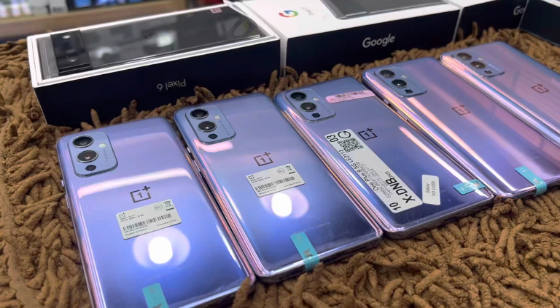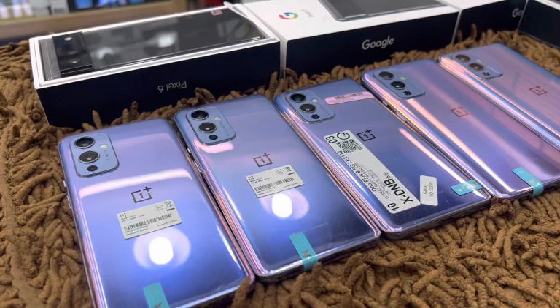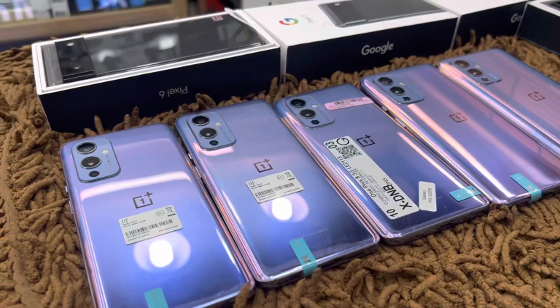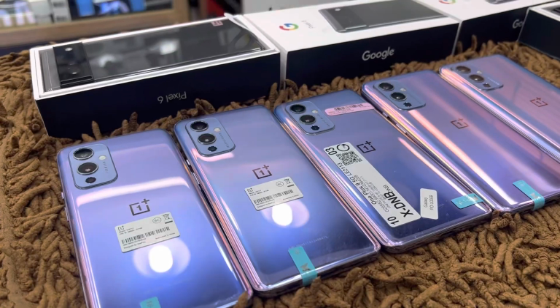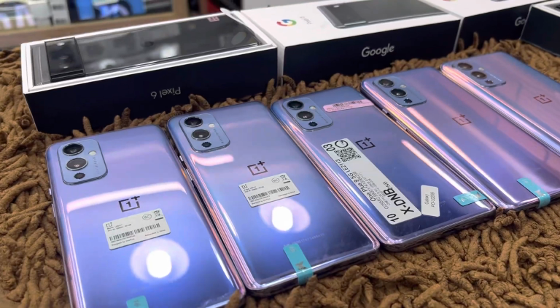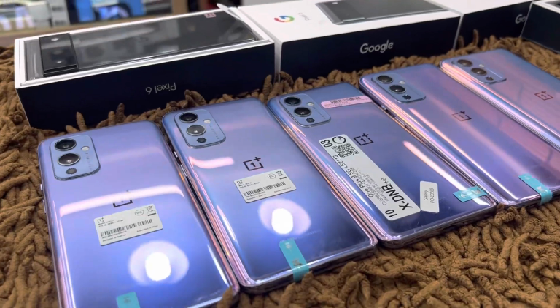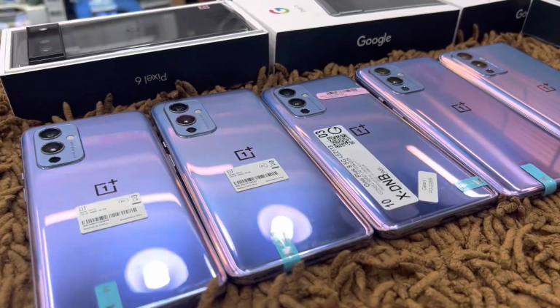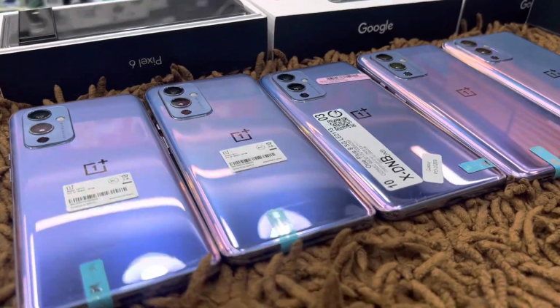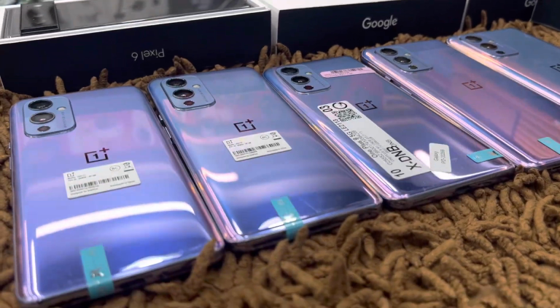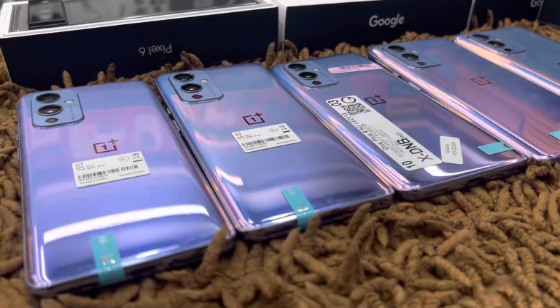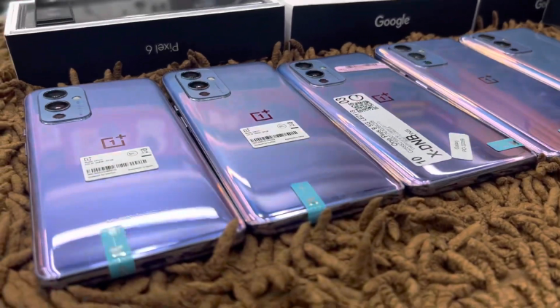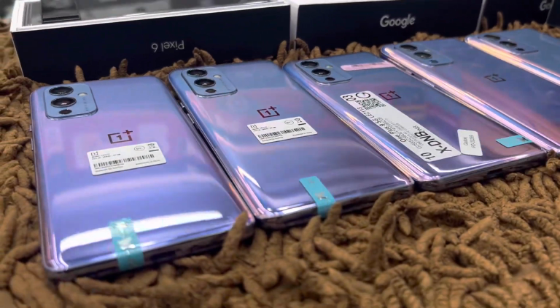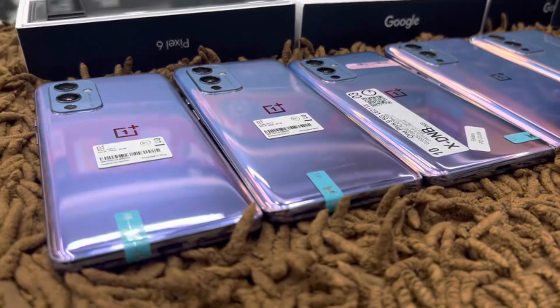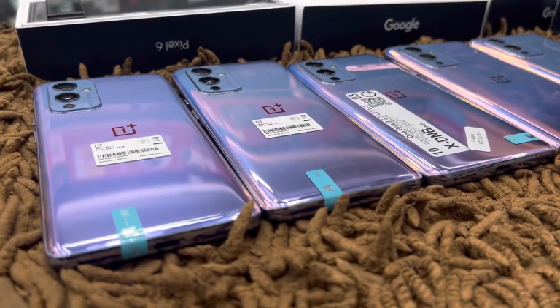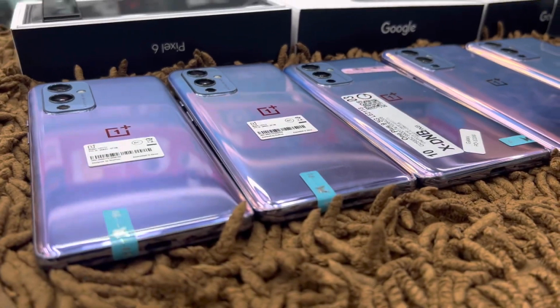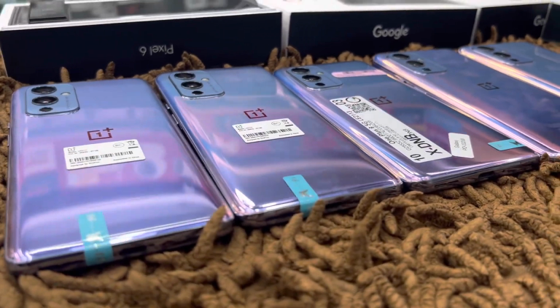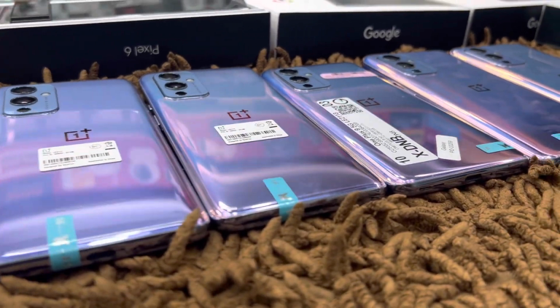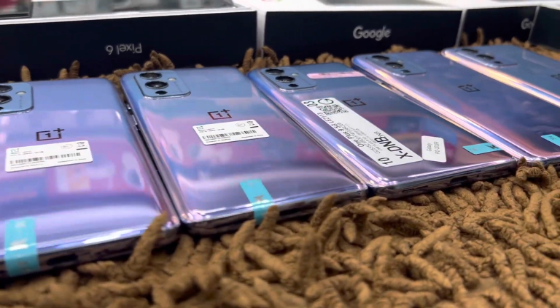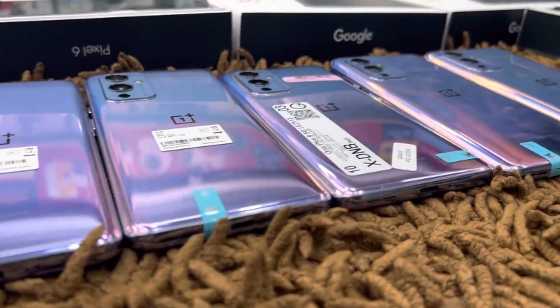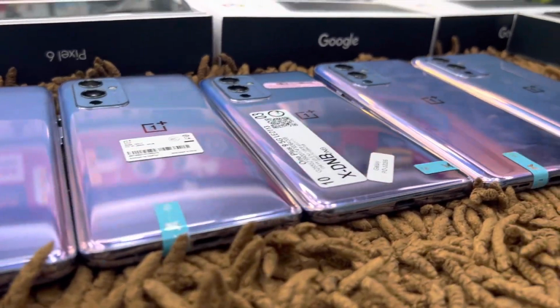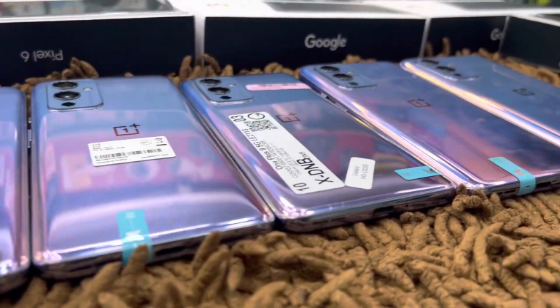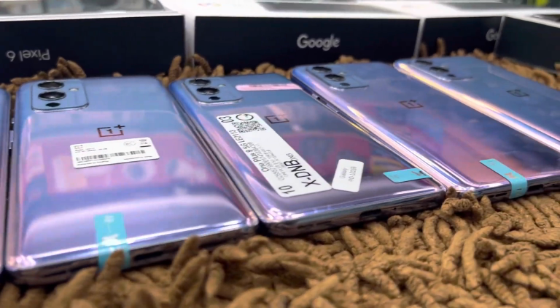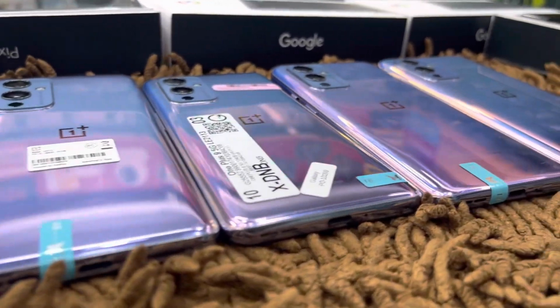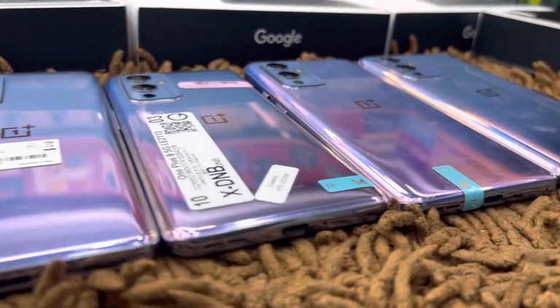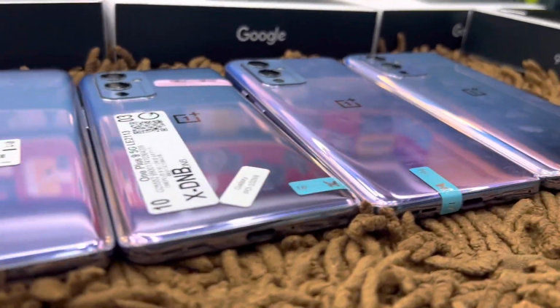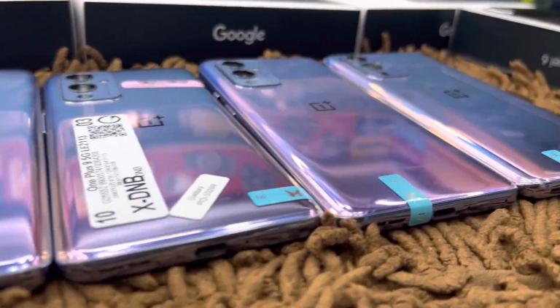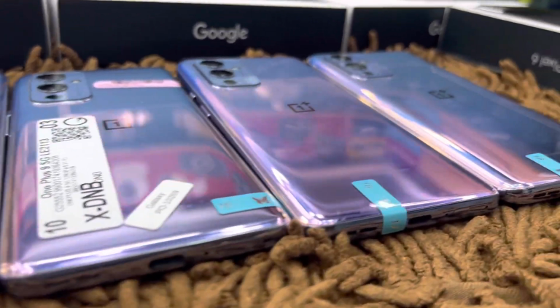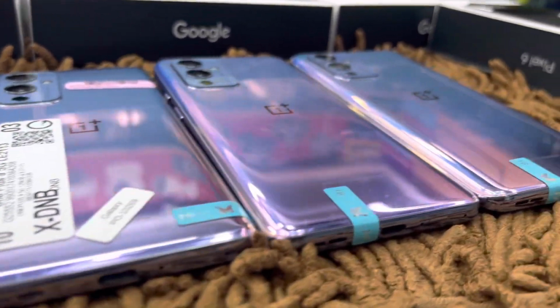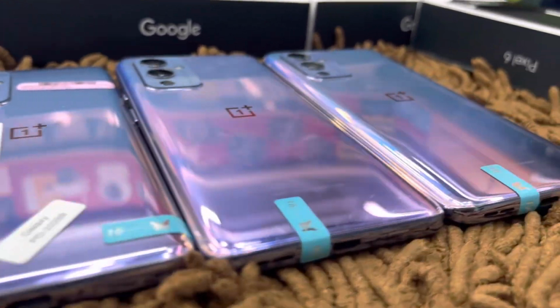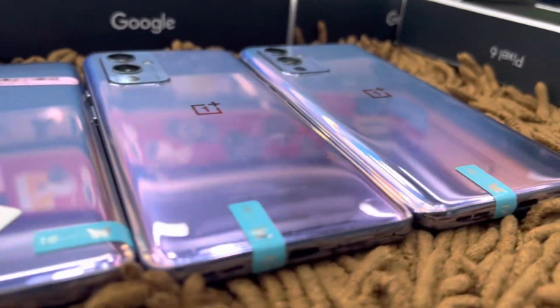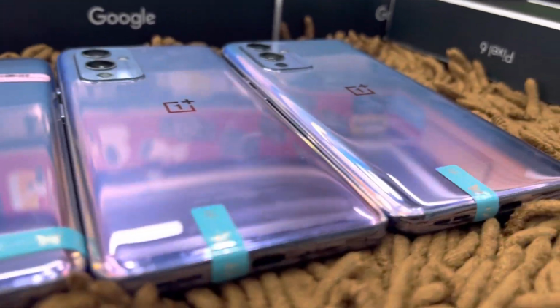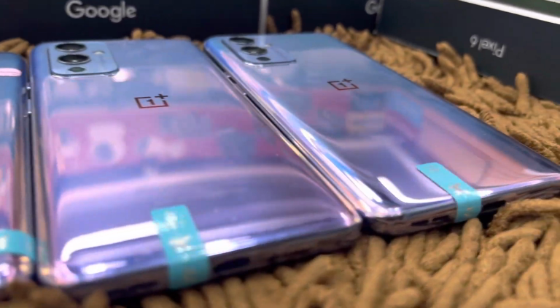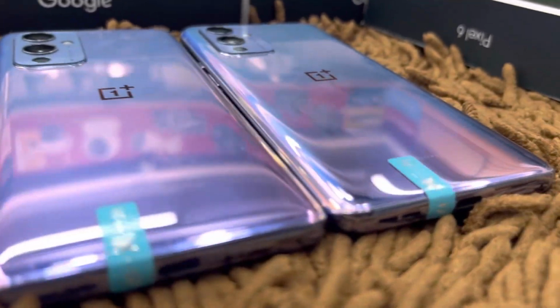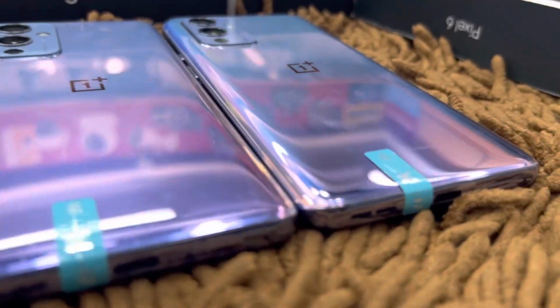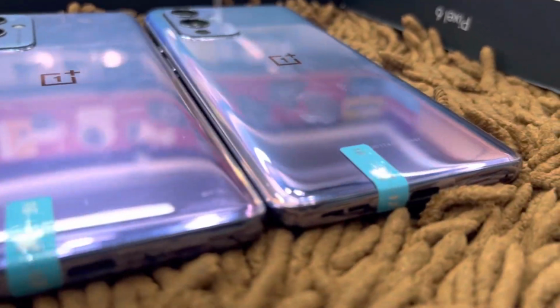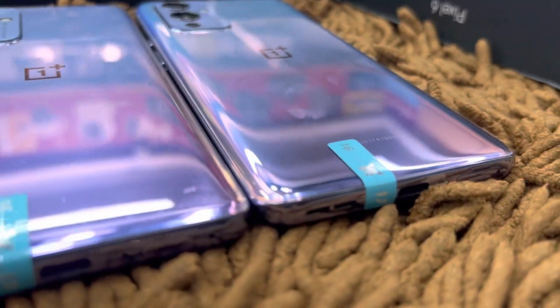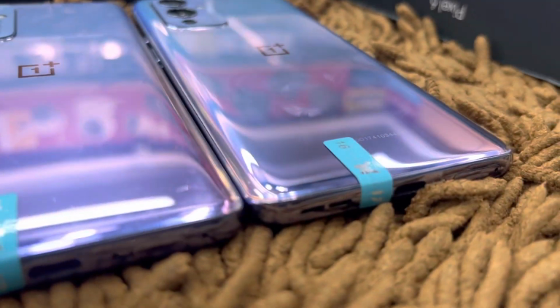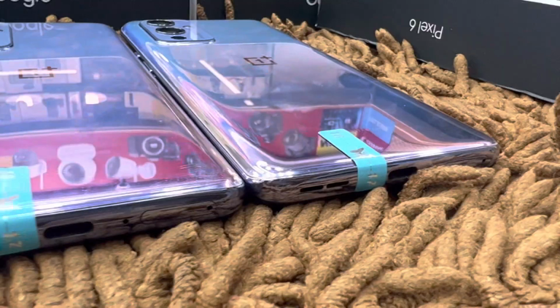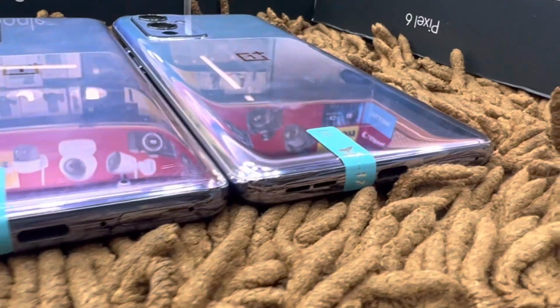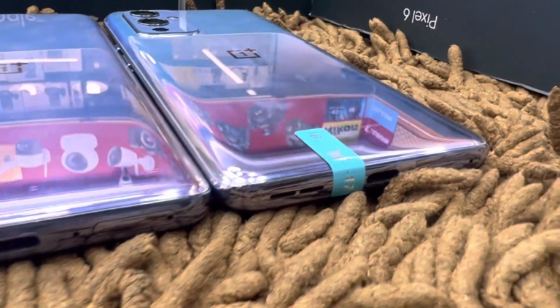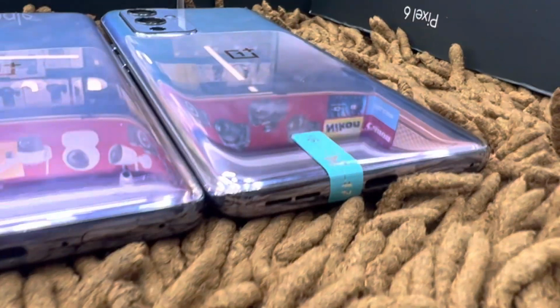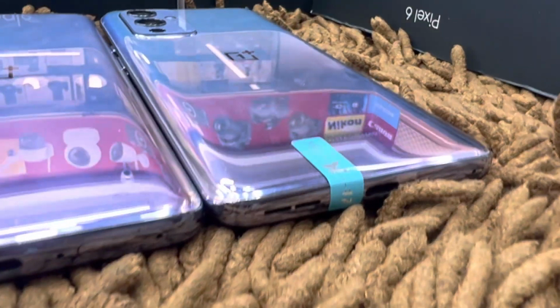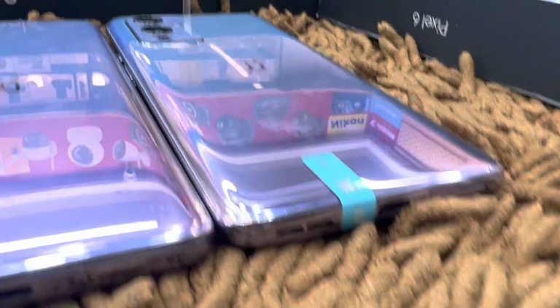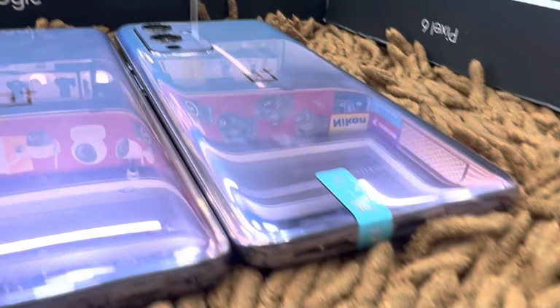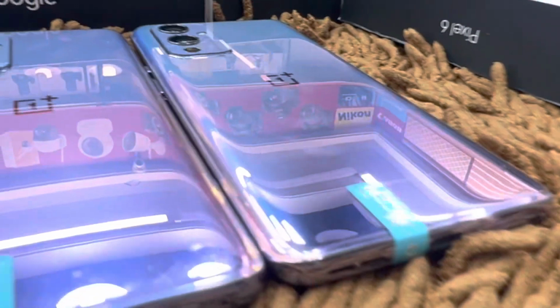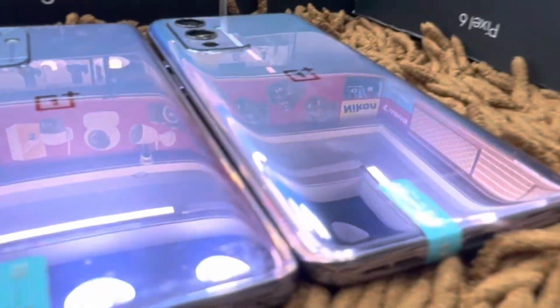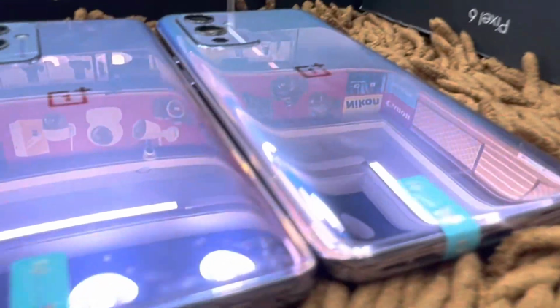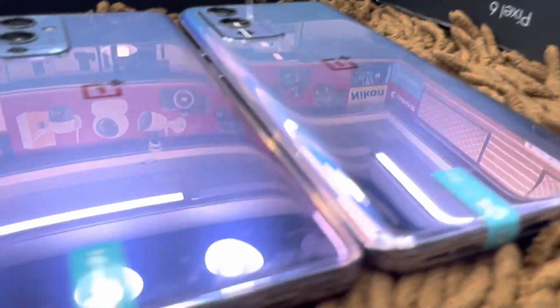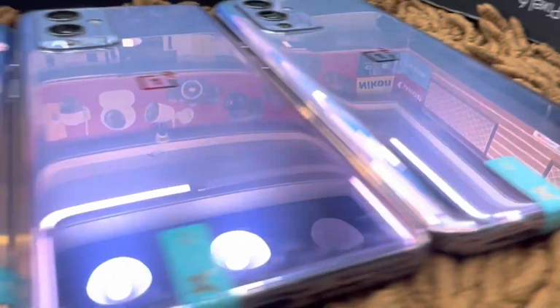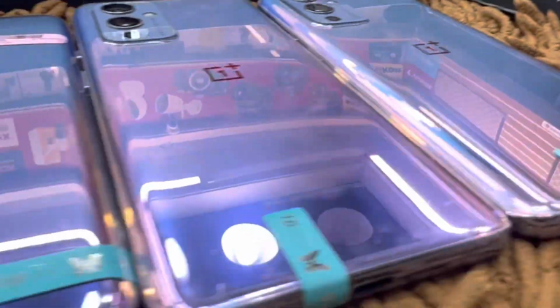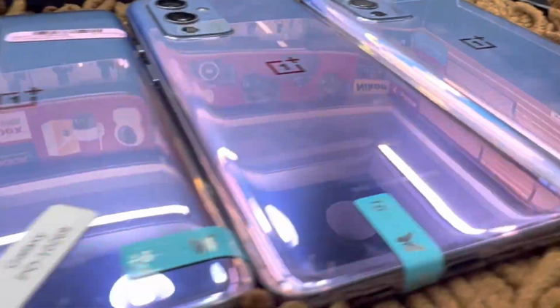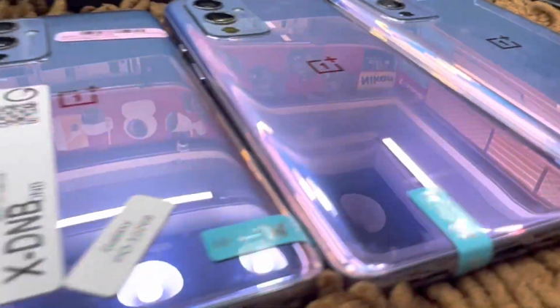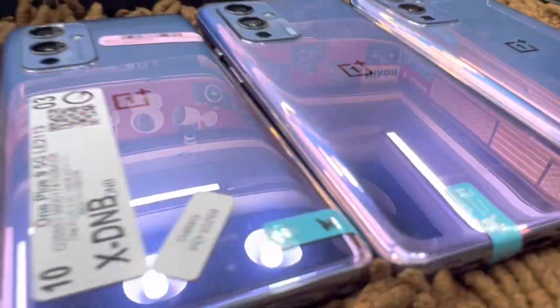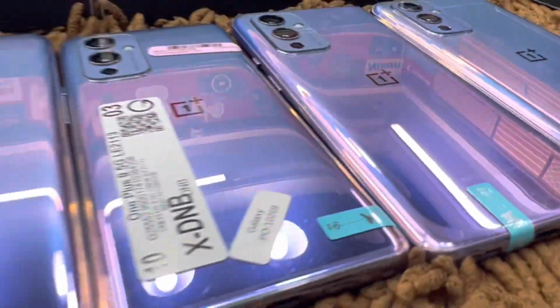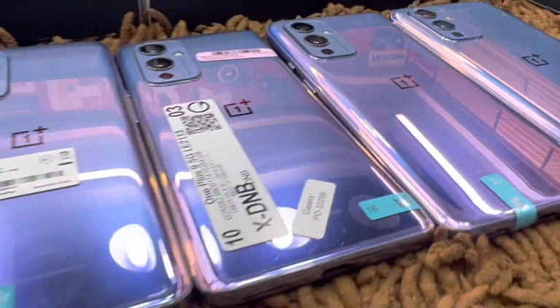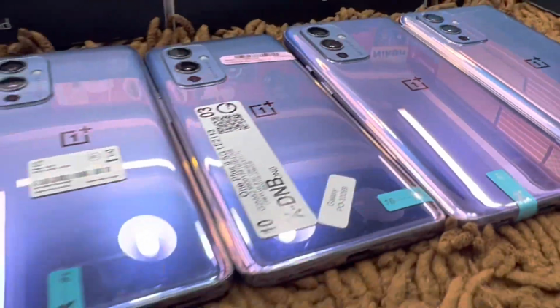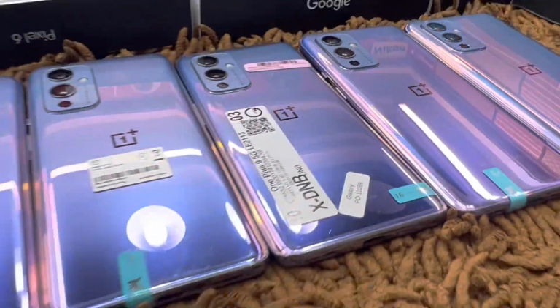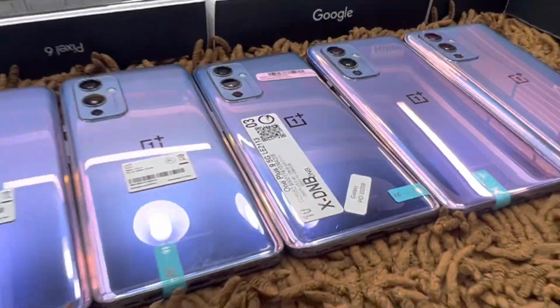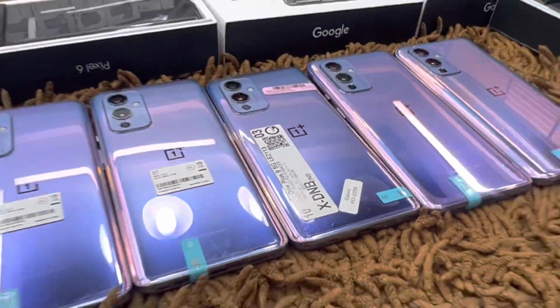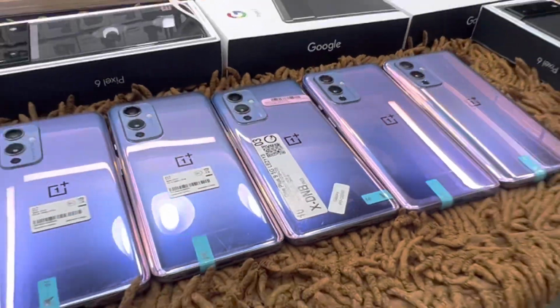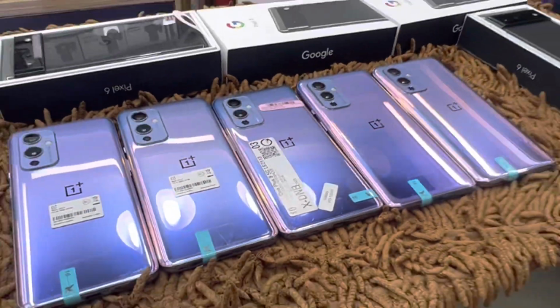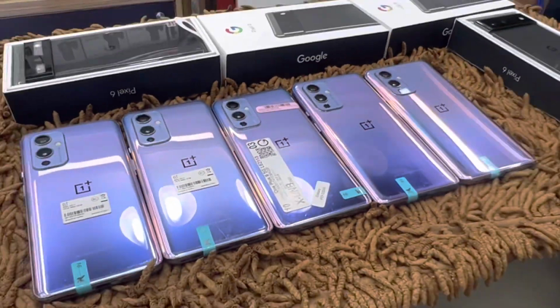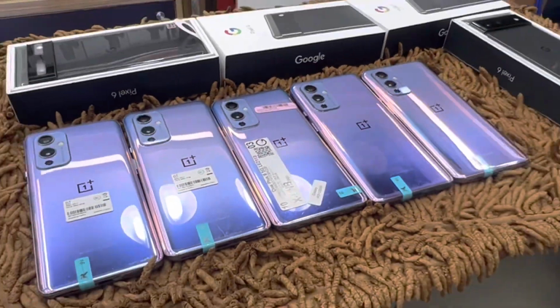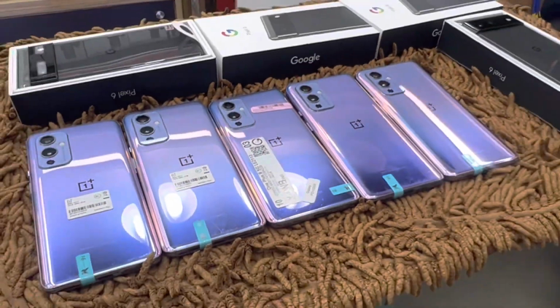Asalaamu alaikum friends, I am Farhan Hasan. I am here with Apple Touch. I have the OnePlus Air Hues 4-1 Collection and I am looking at my mobile app.